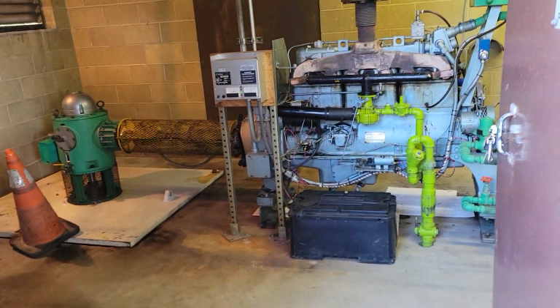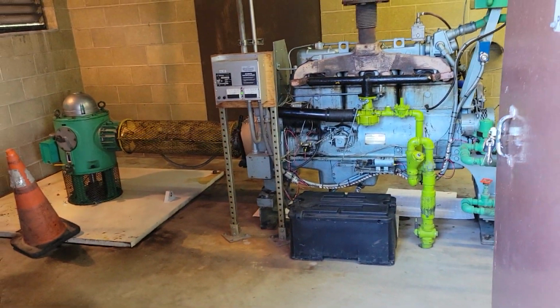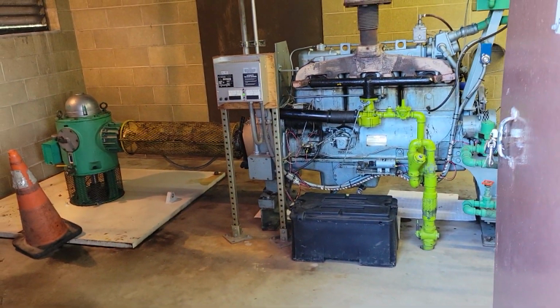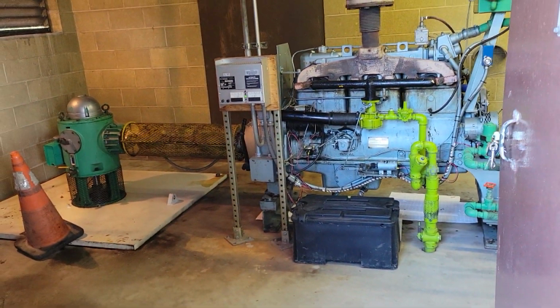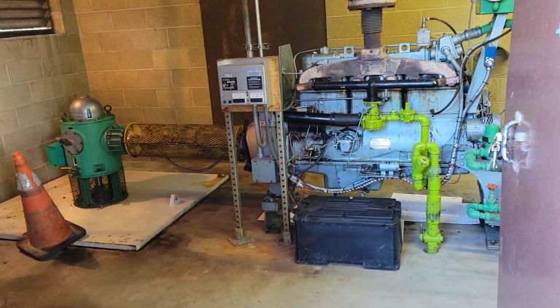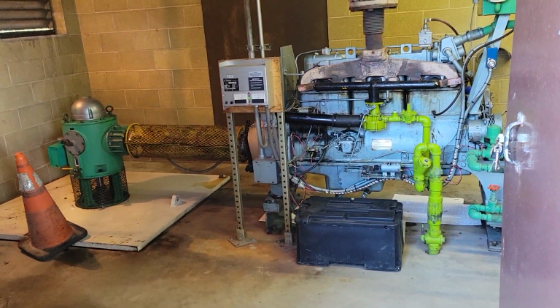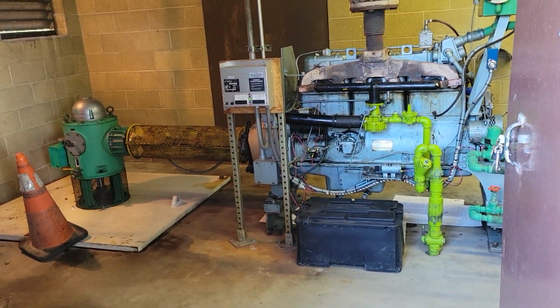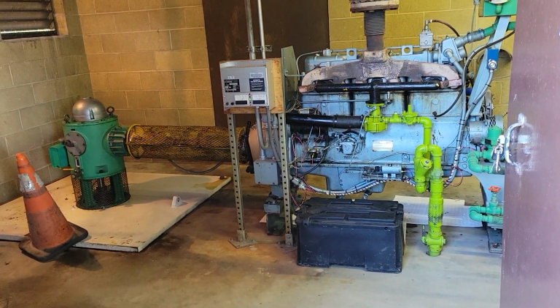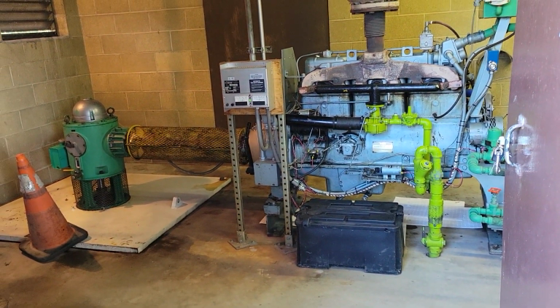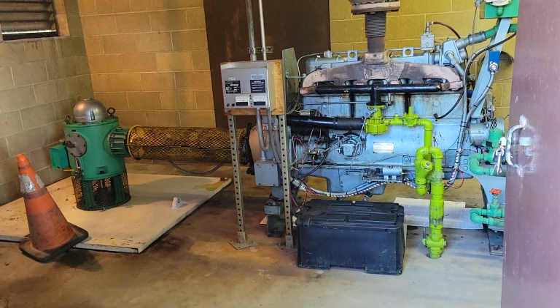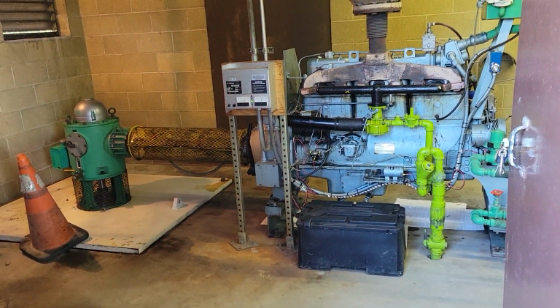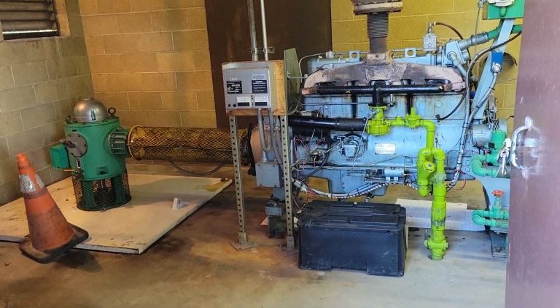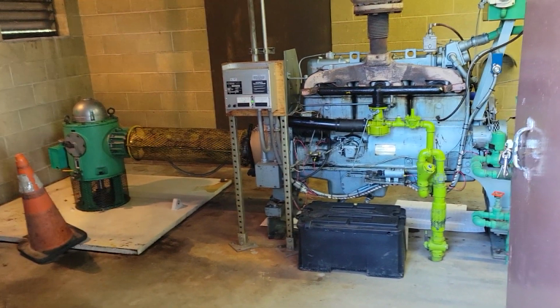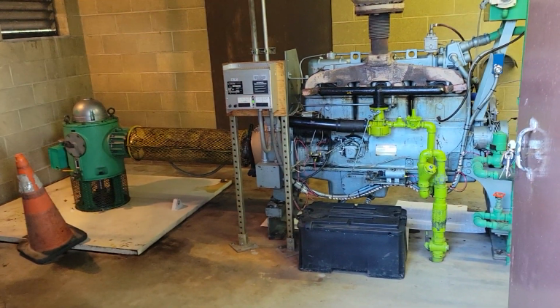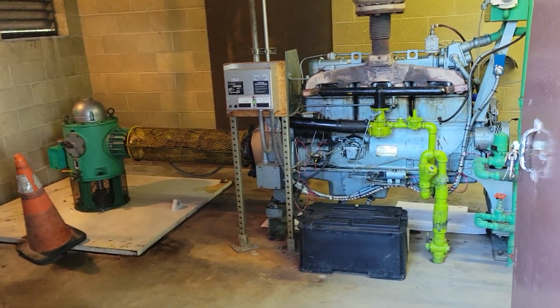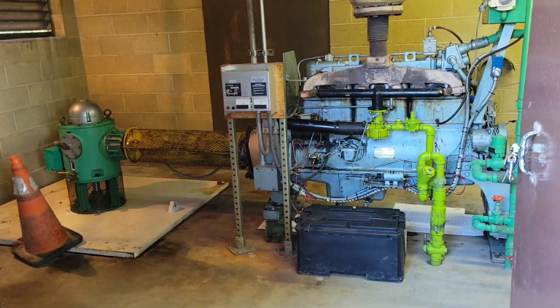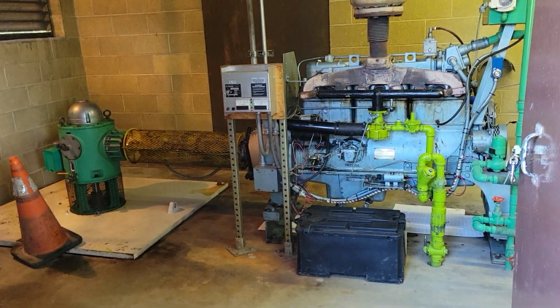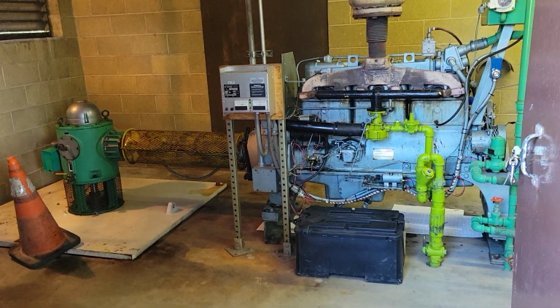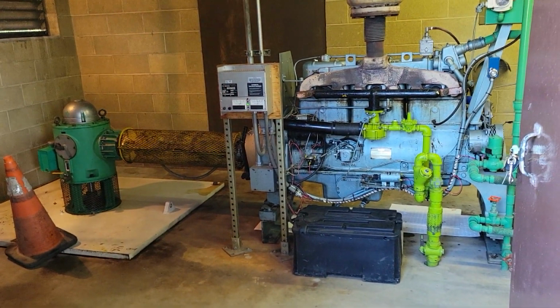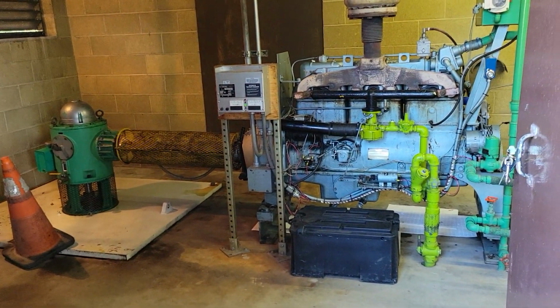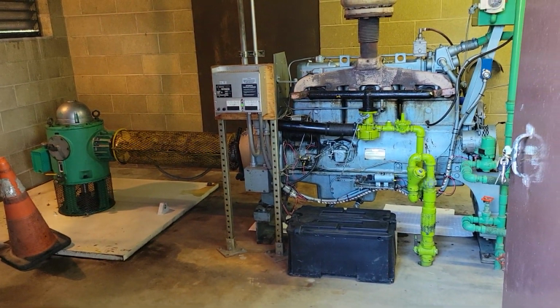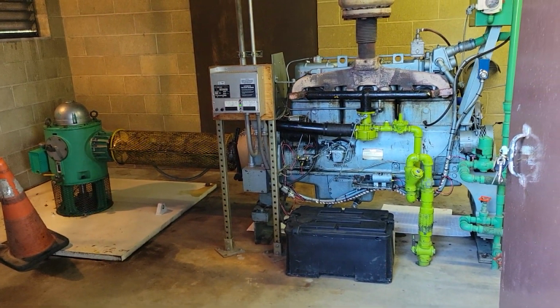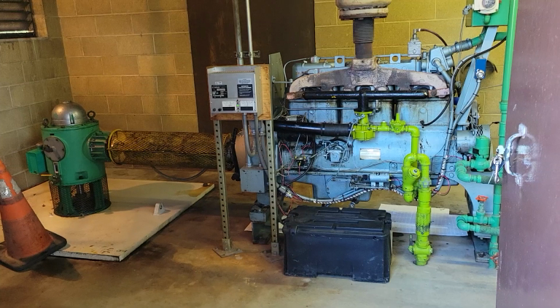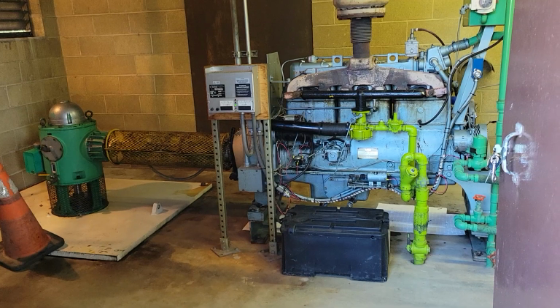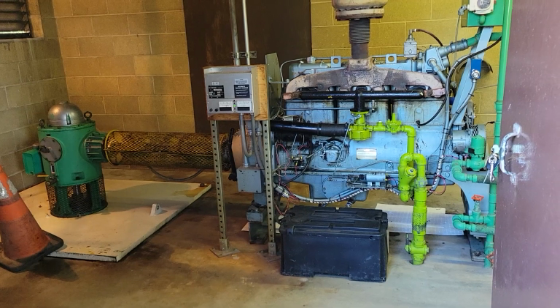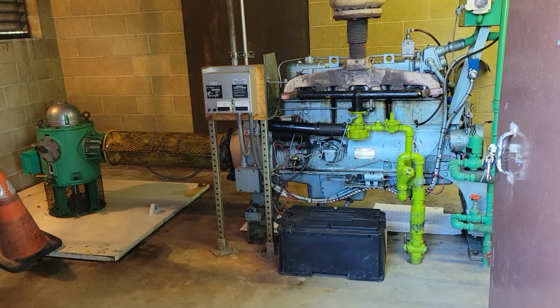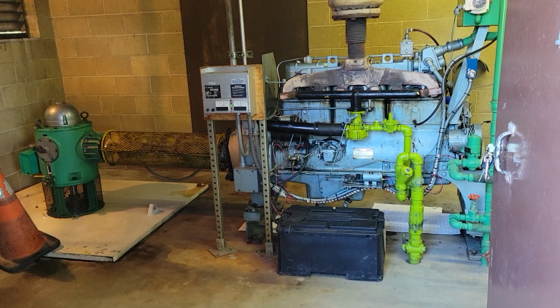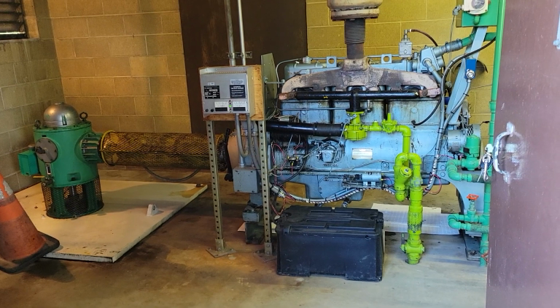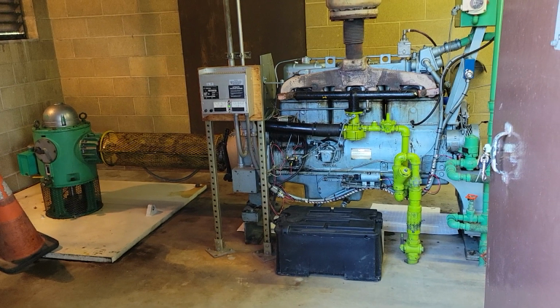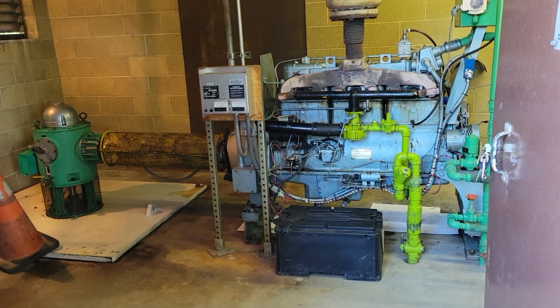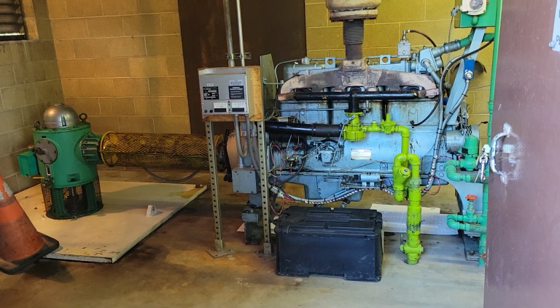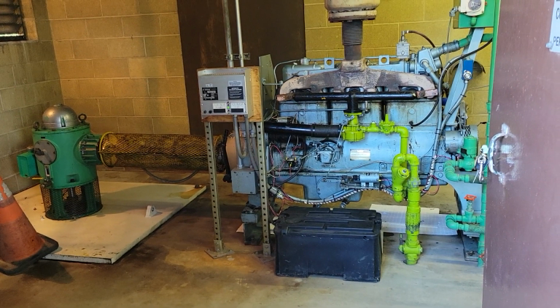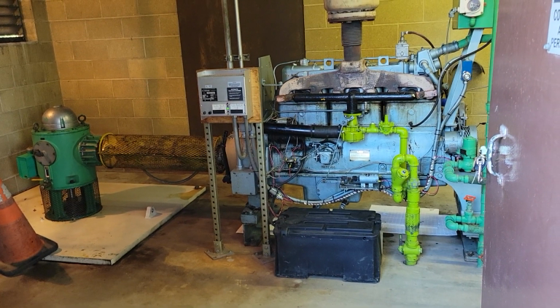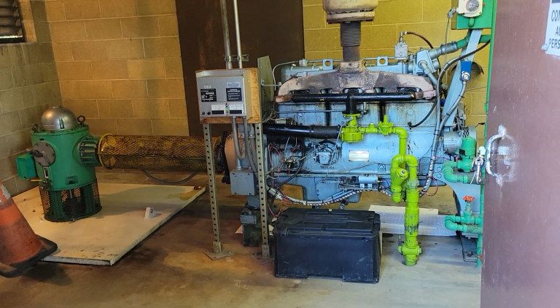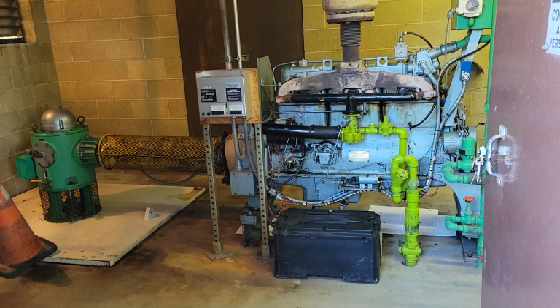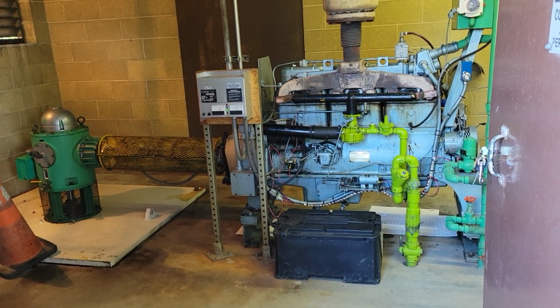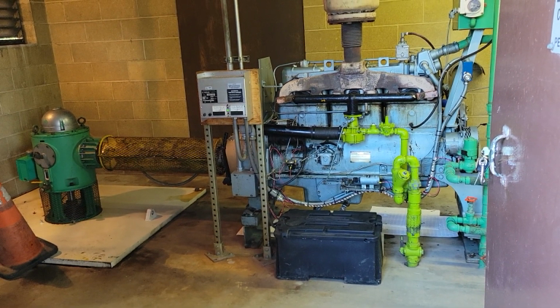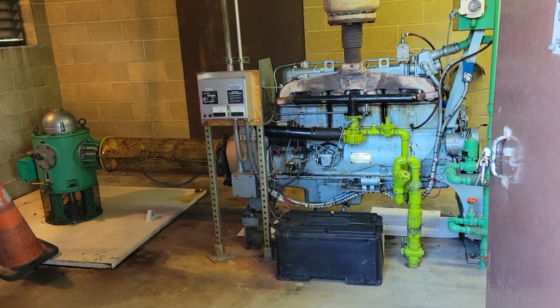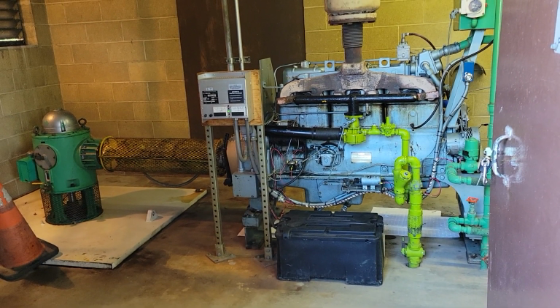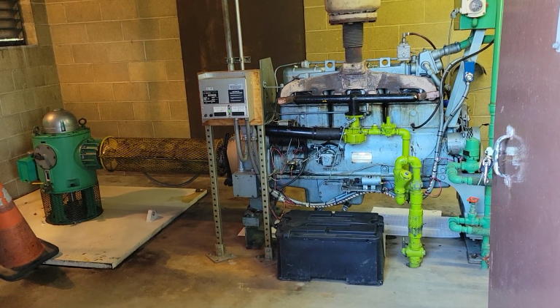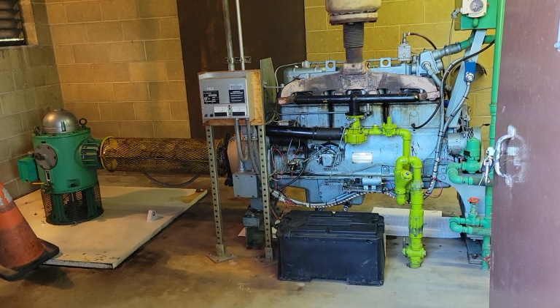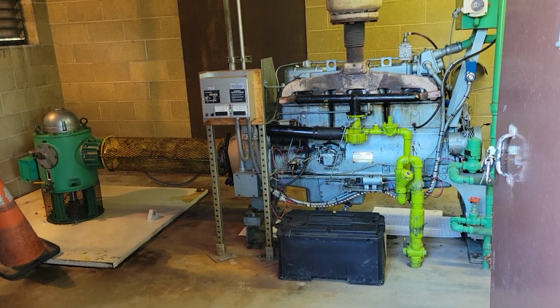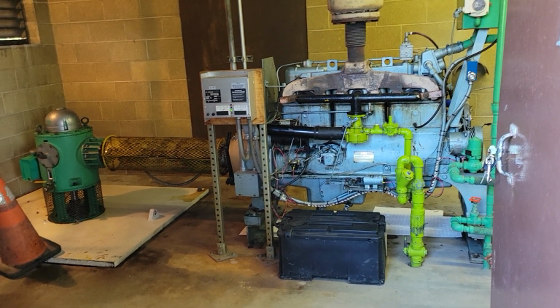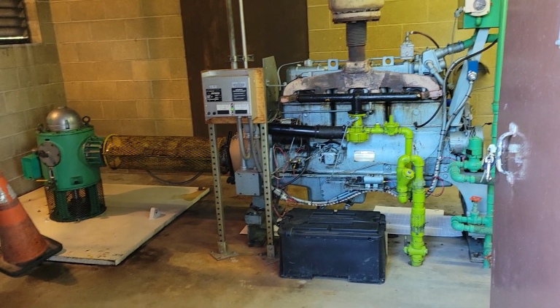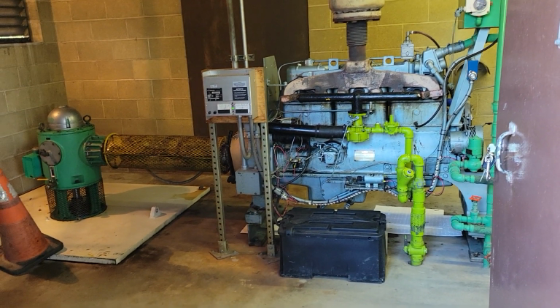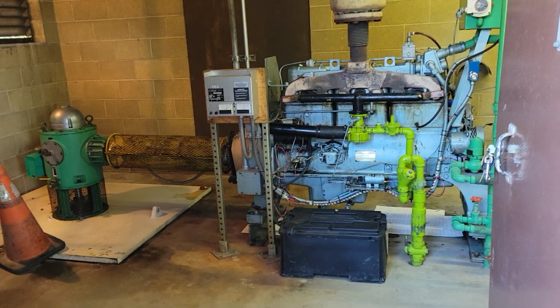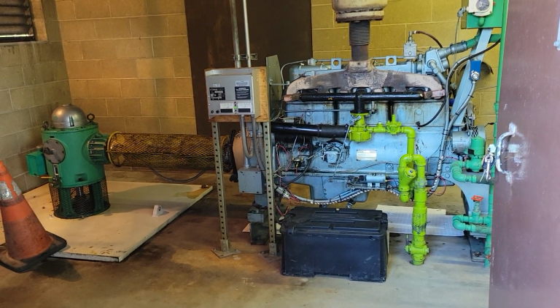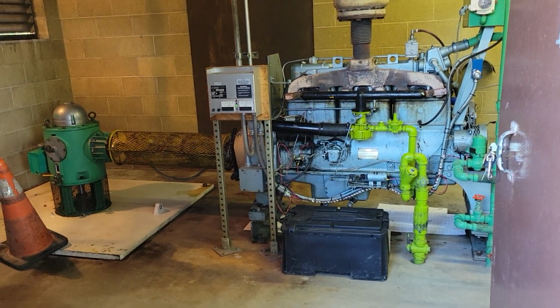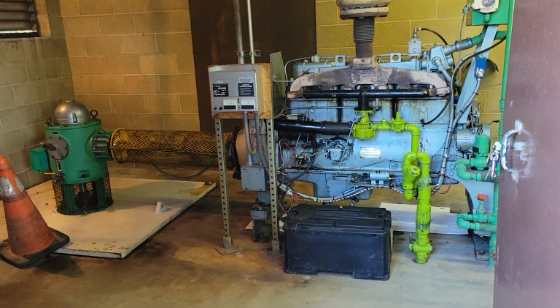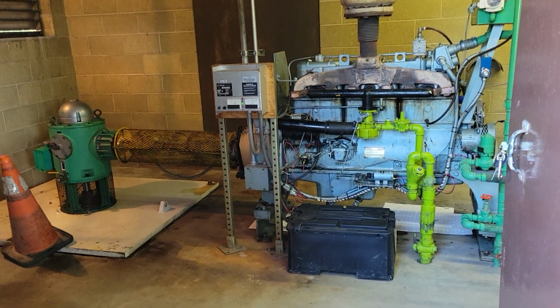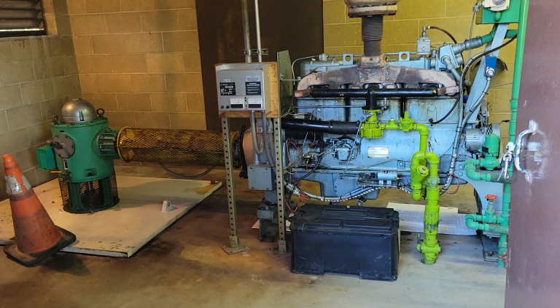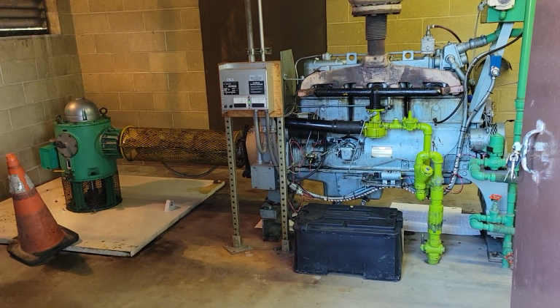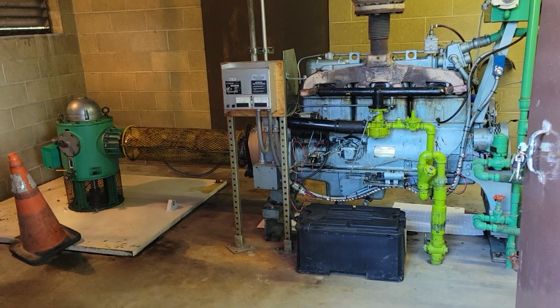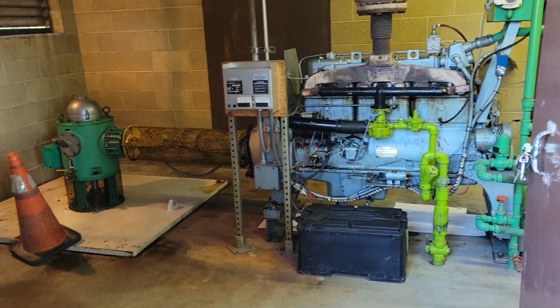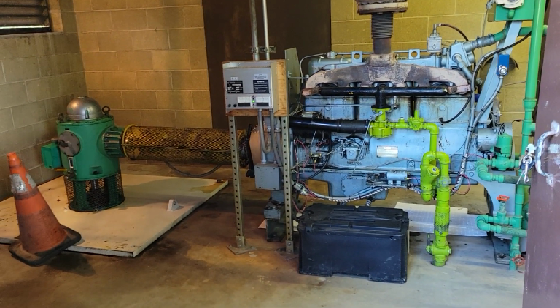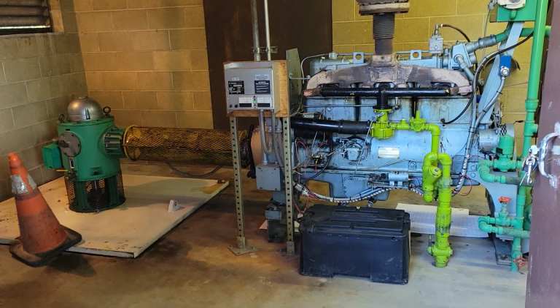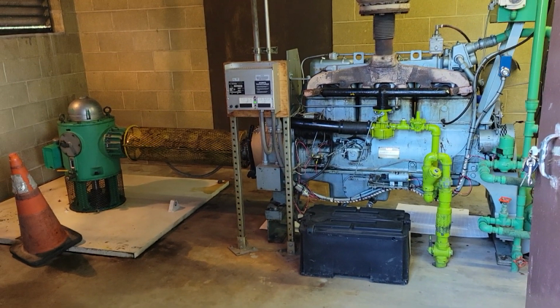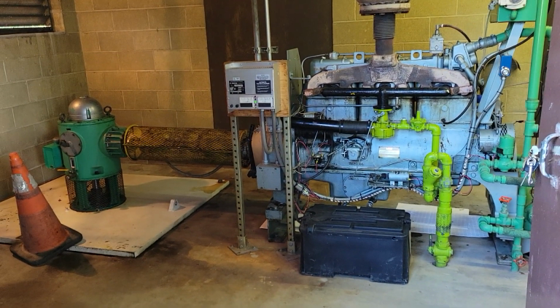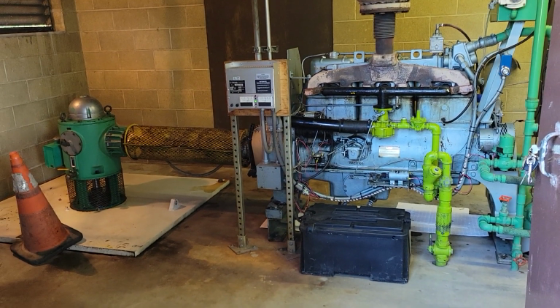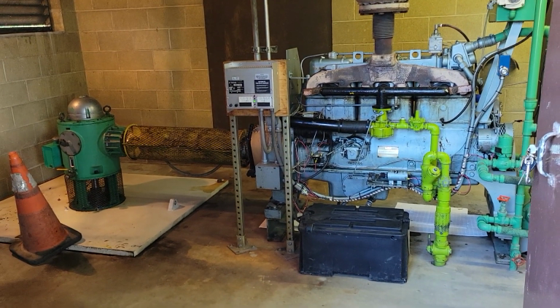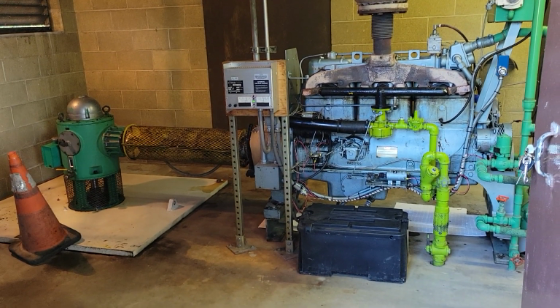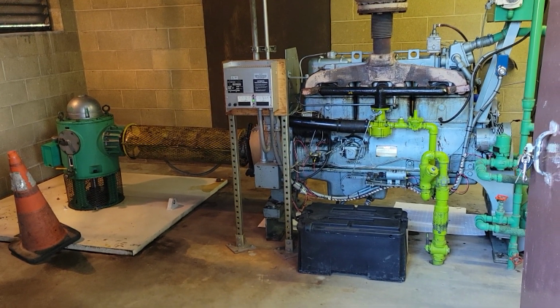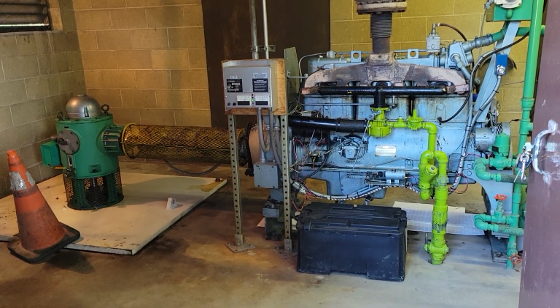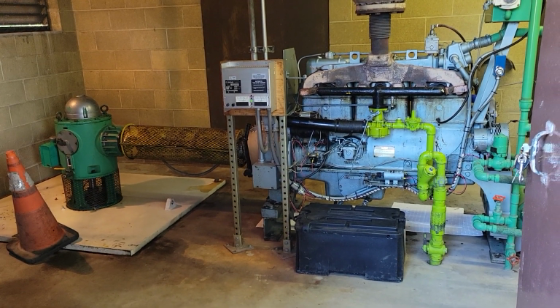Alright, we're going to let this get into its warm-up. It's going to speed up a little bit and then we'll go check the discharge and see how it's pumping.